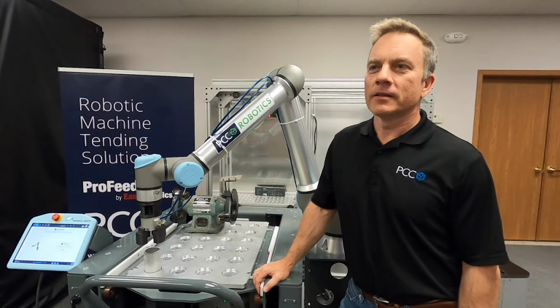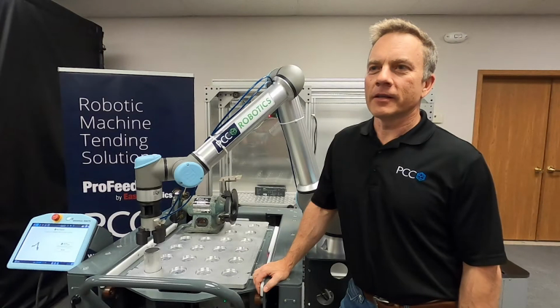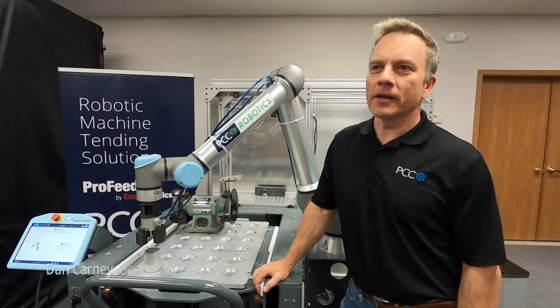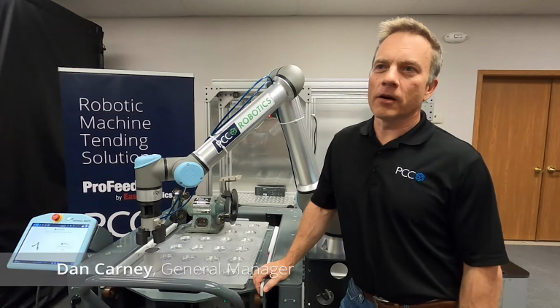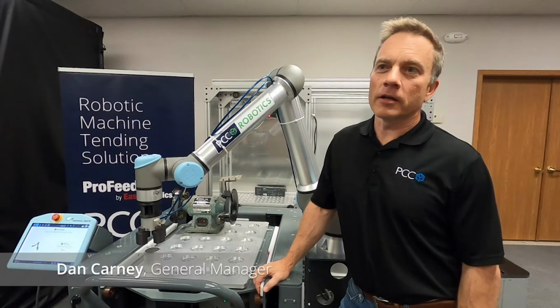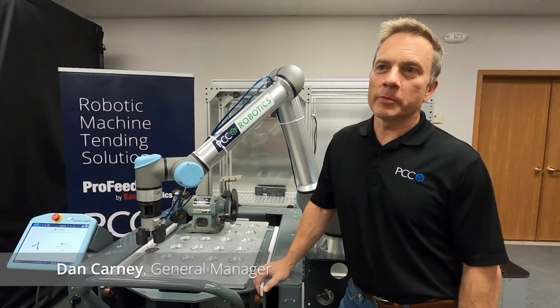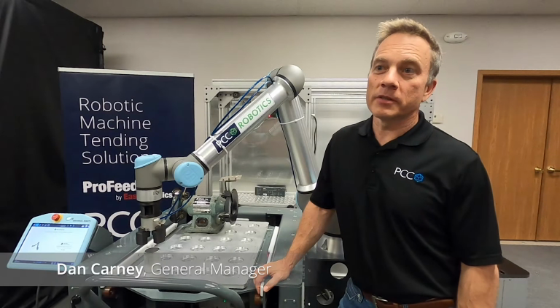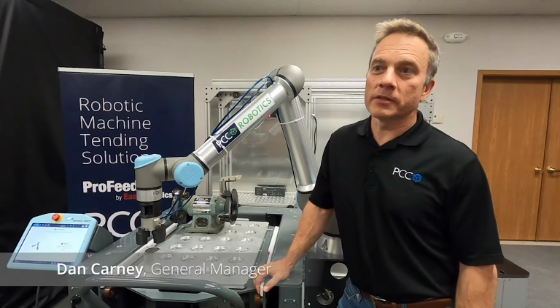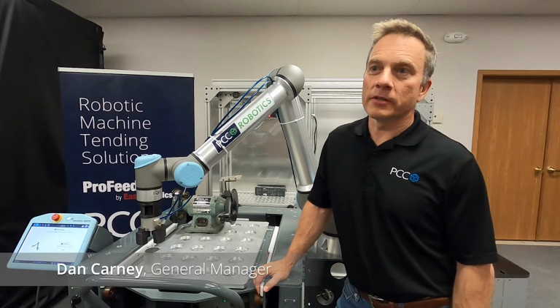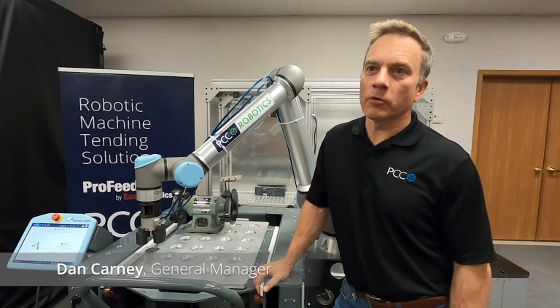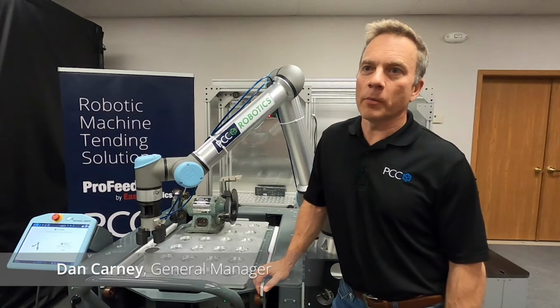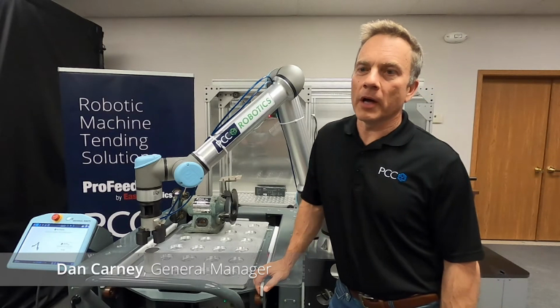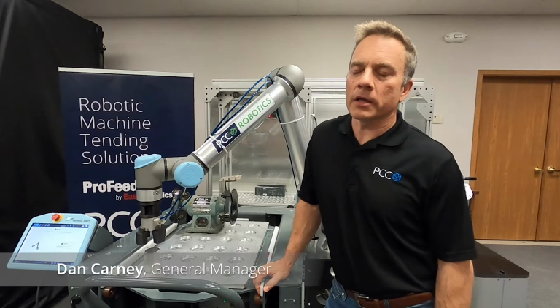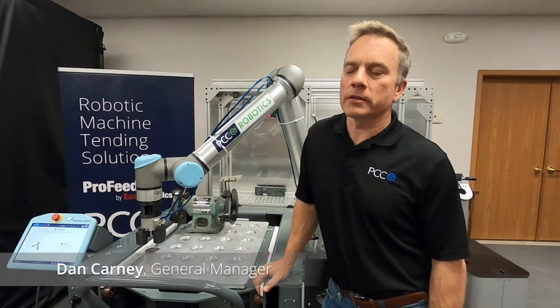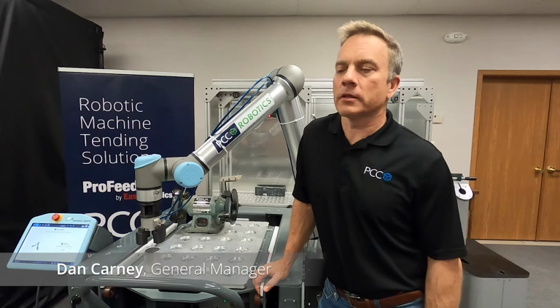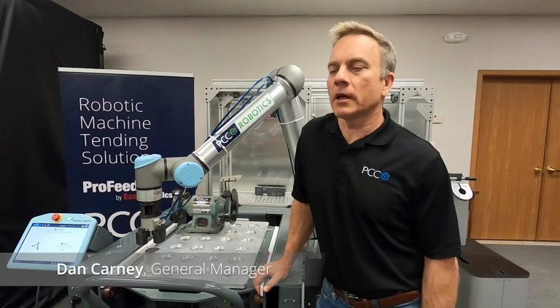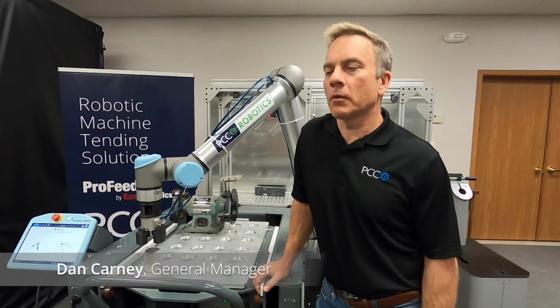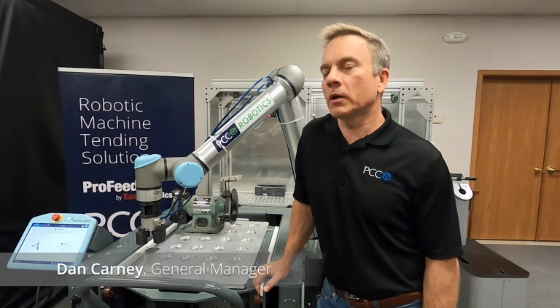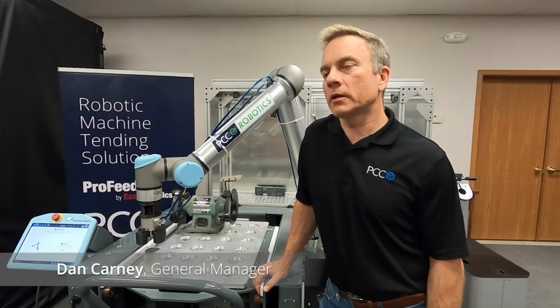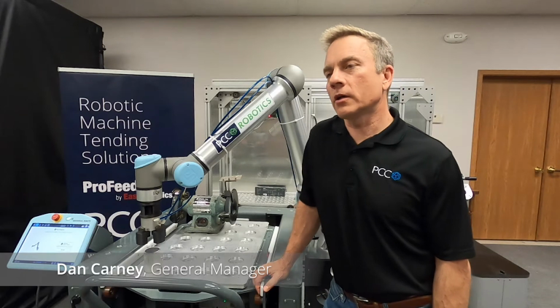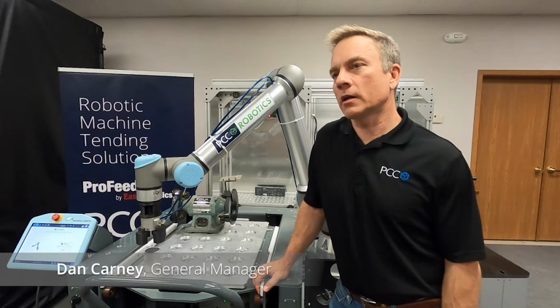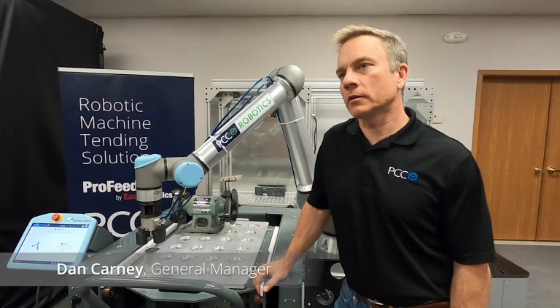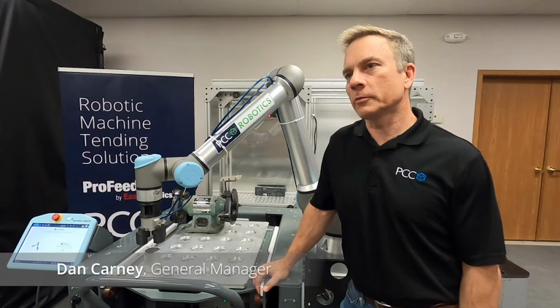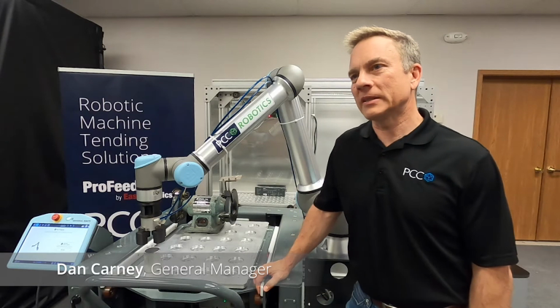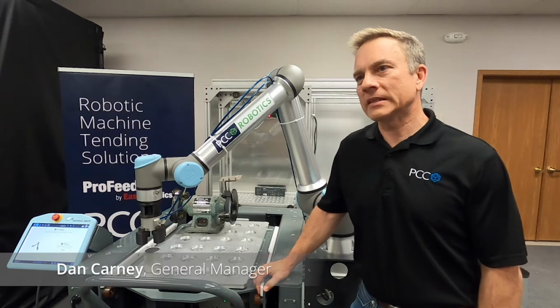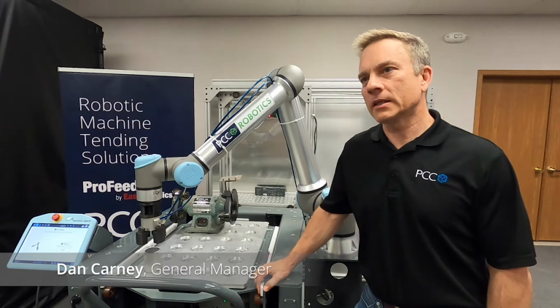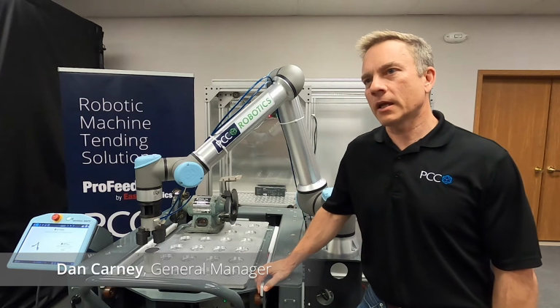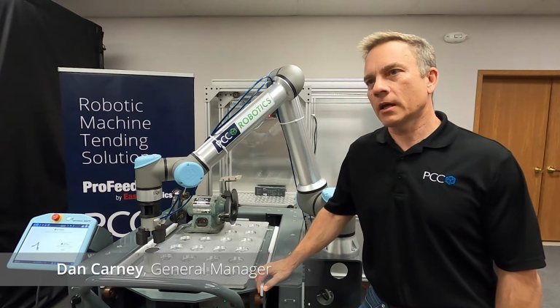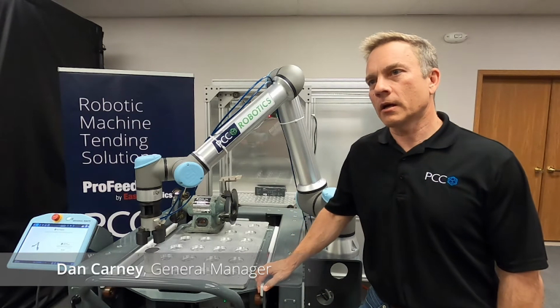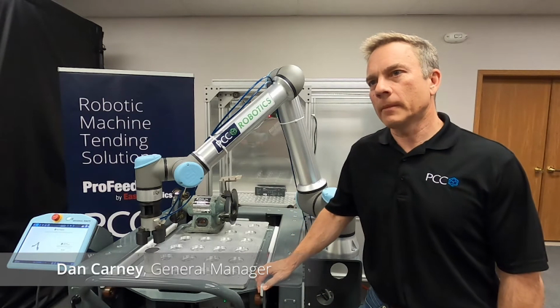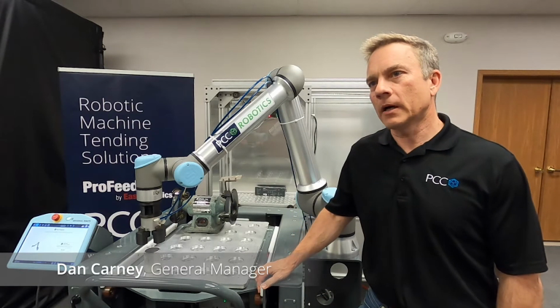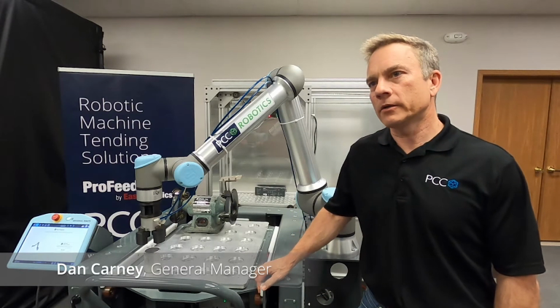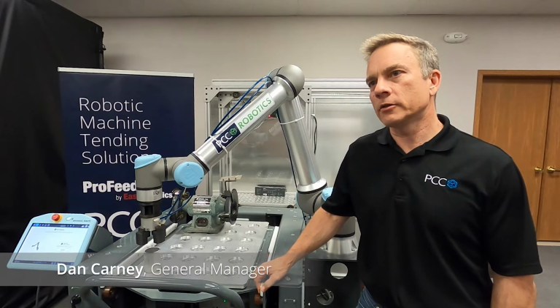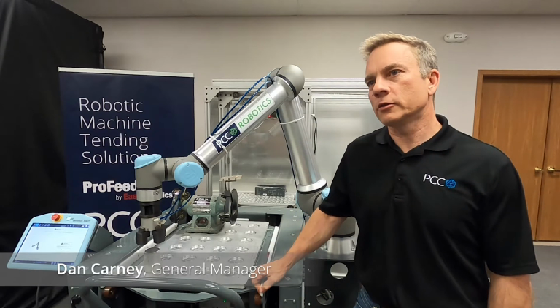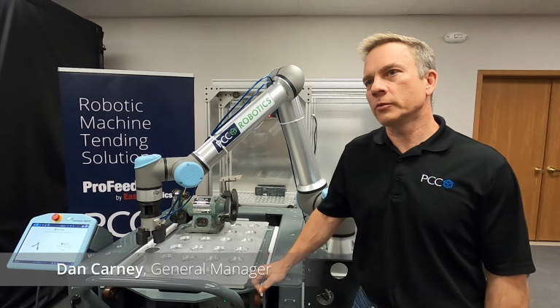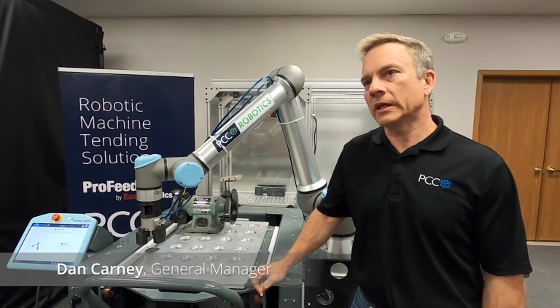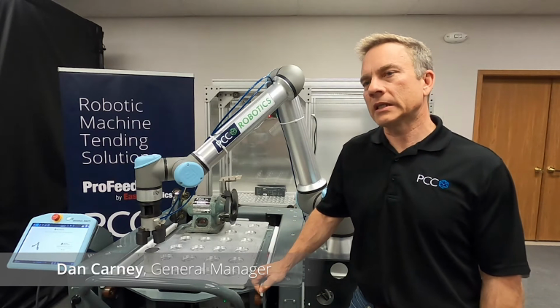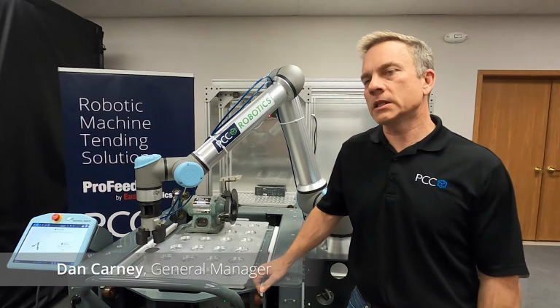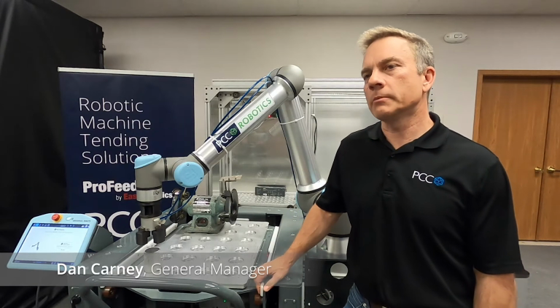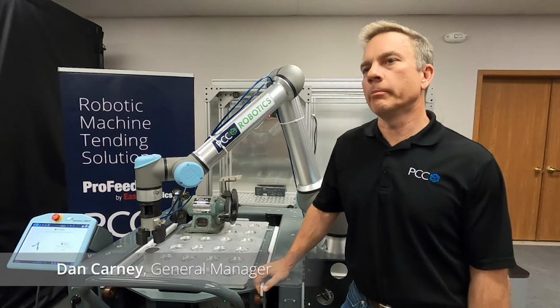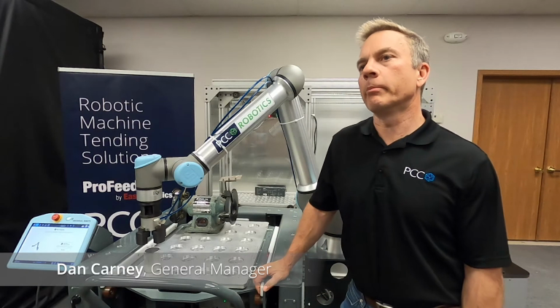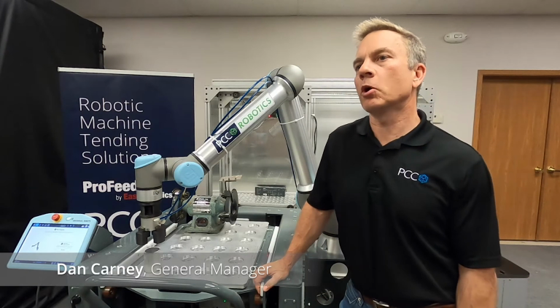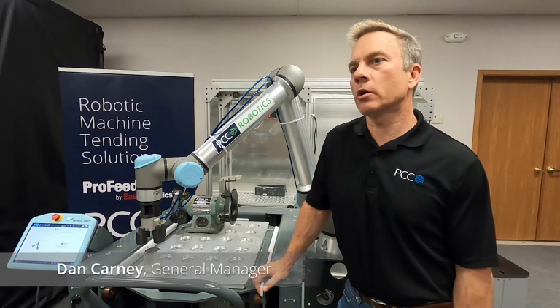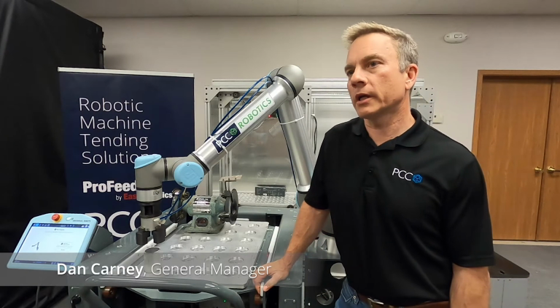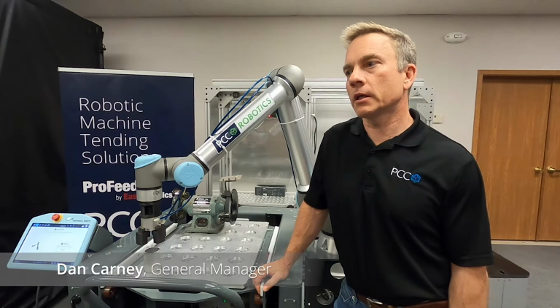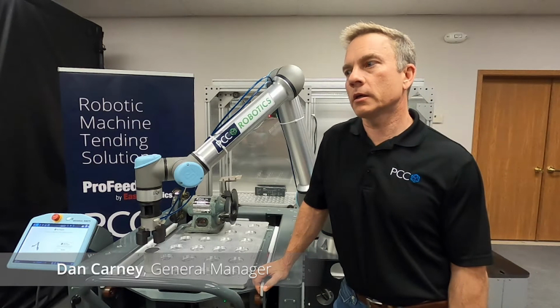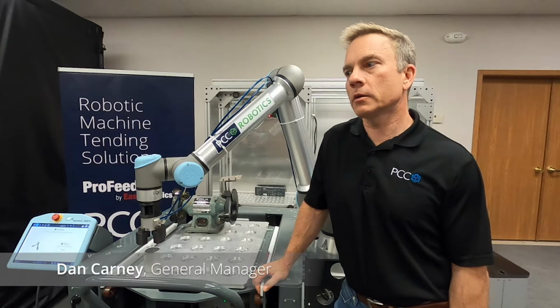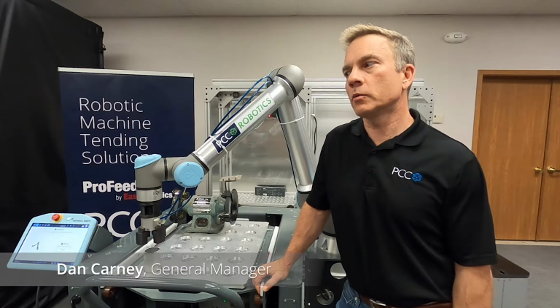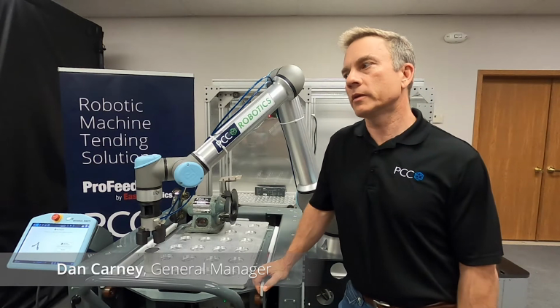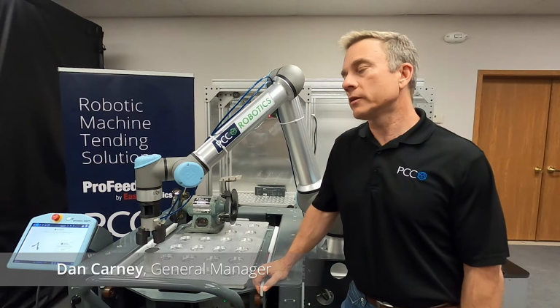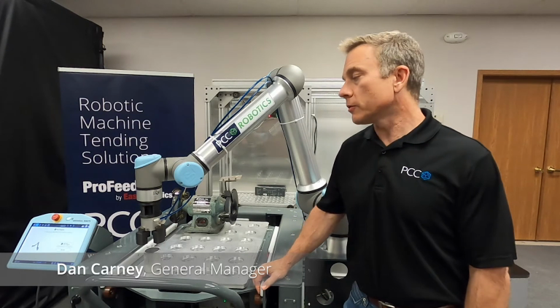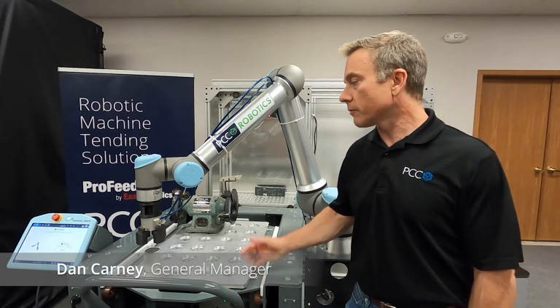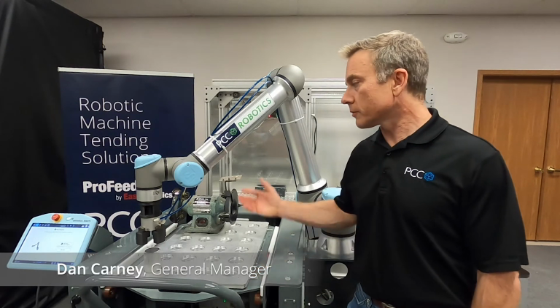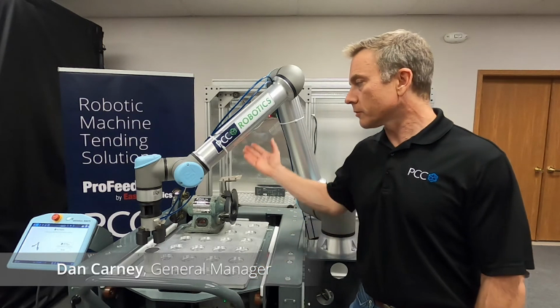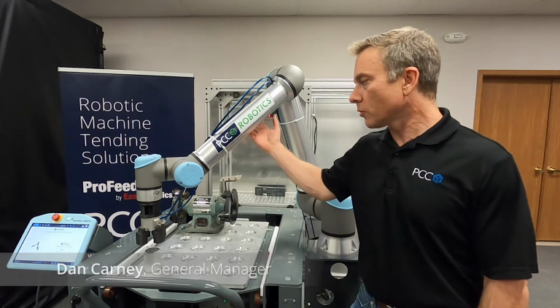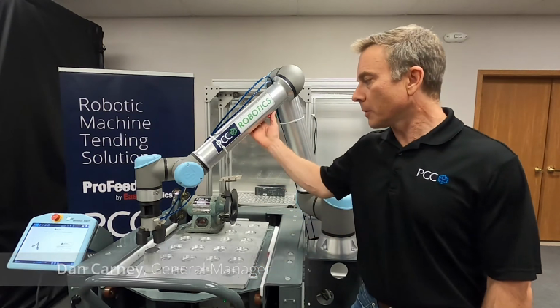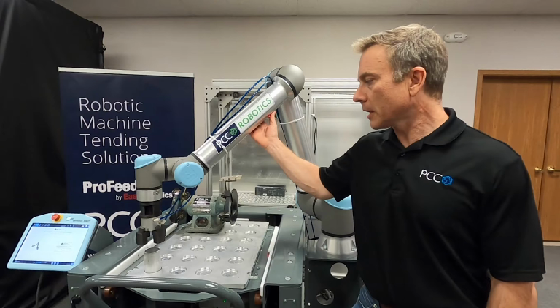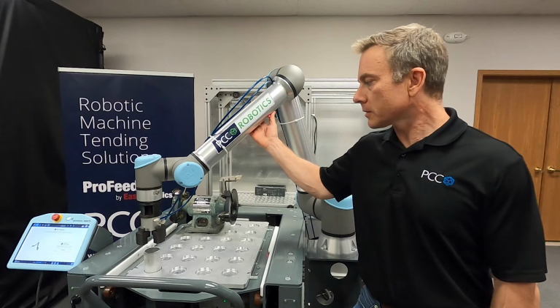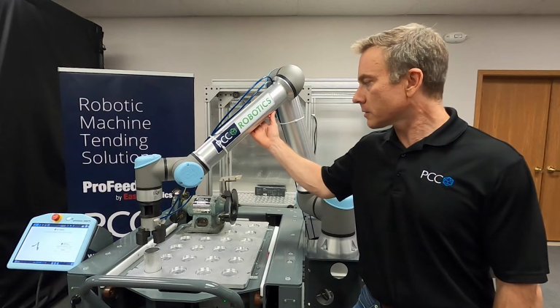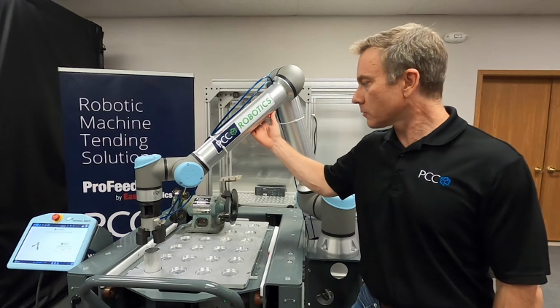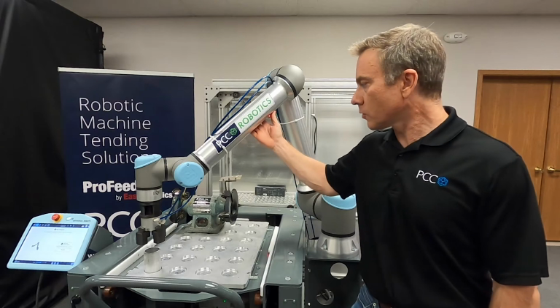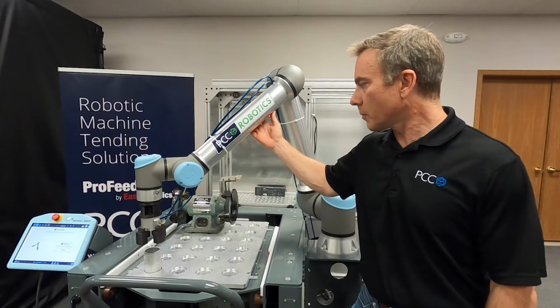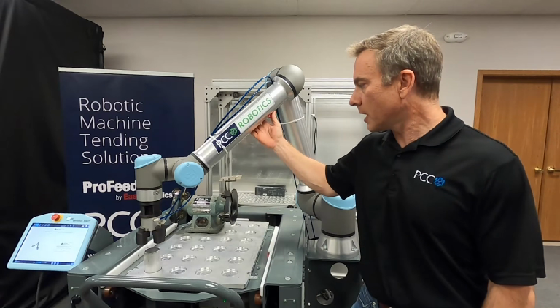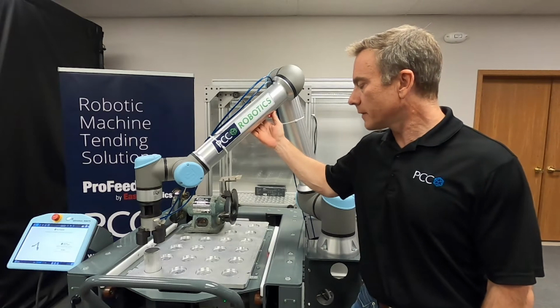Dan Carney, PCC Robotics. I wanted to talk a little bit today about doing deburring with a Universal Robots robot.